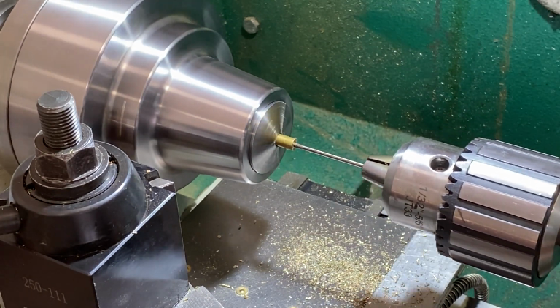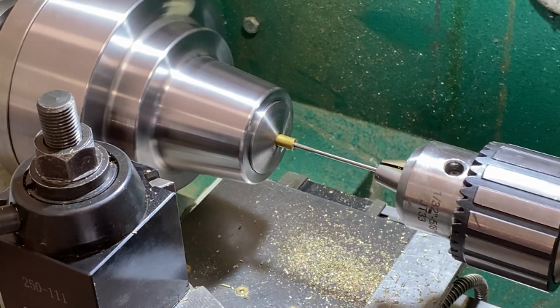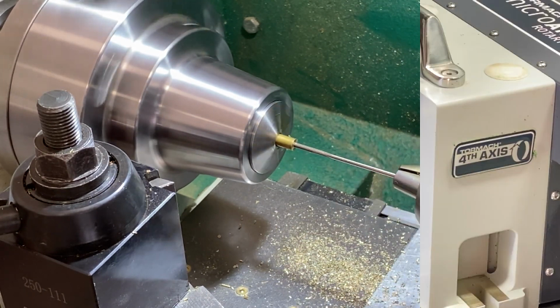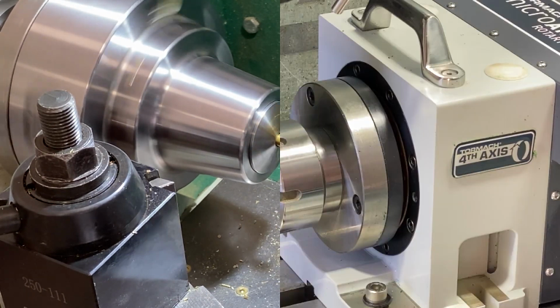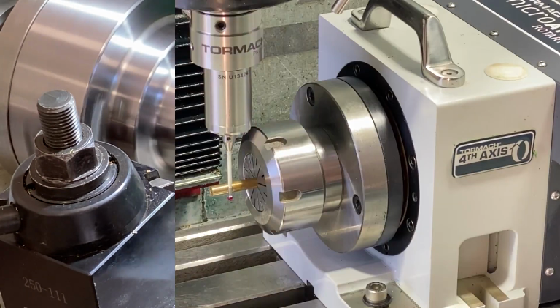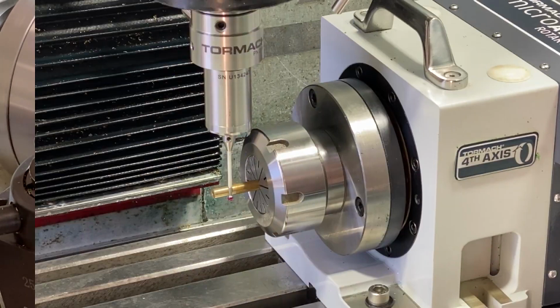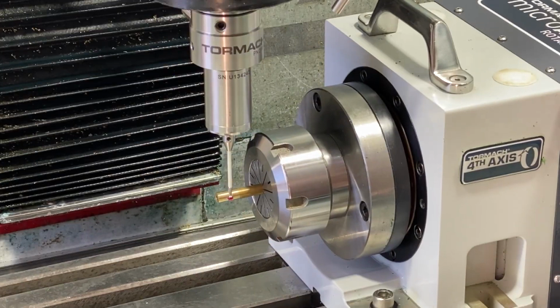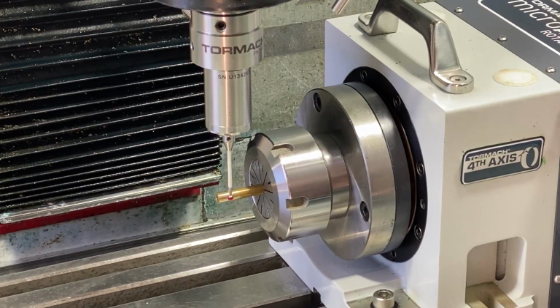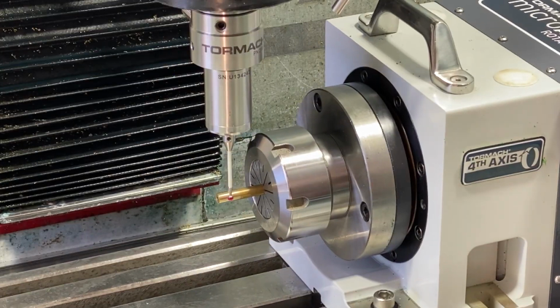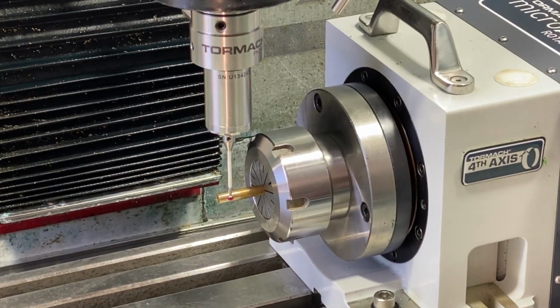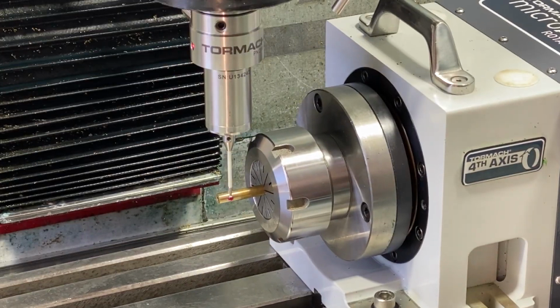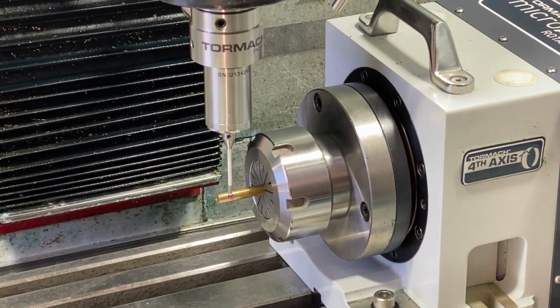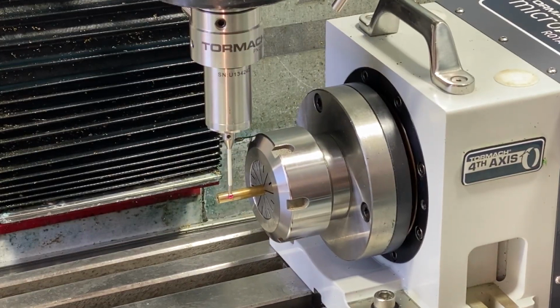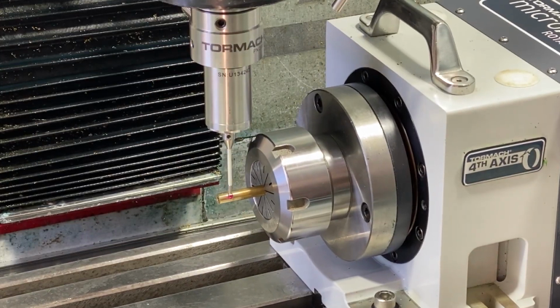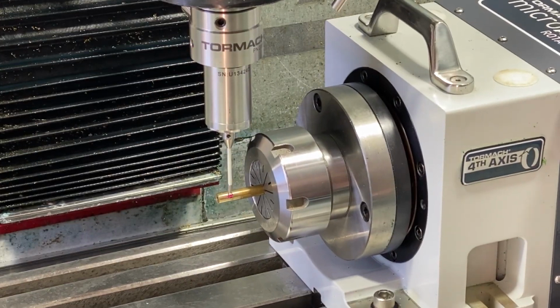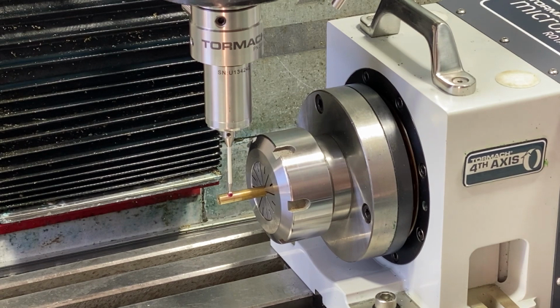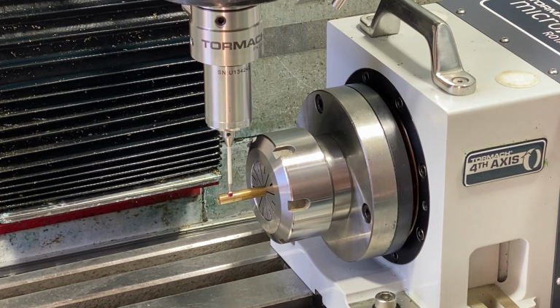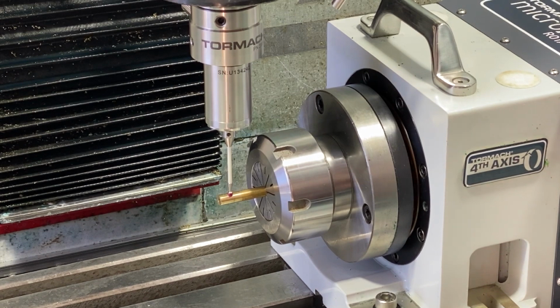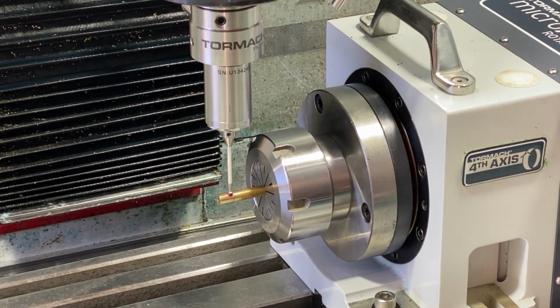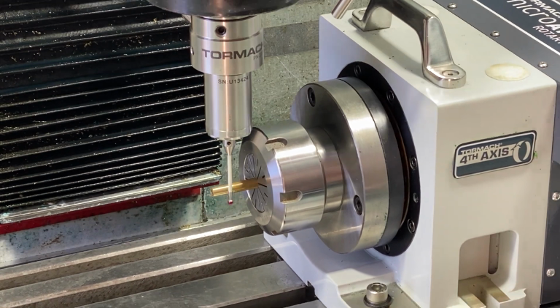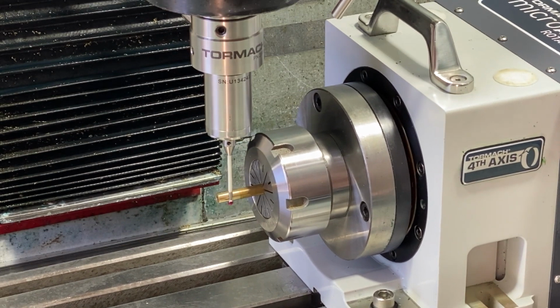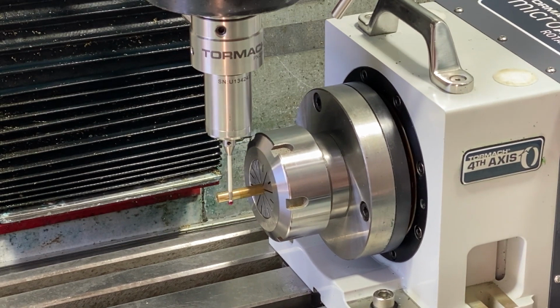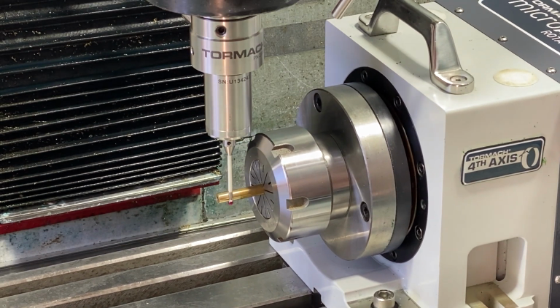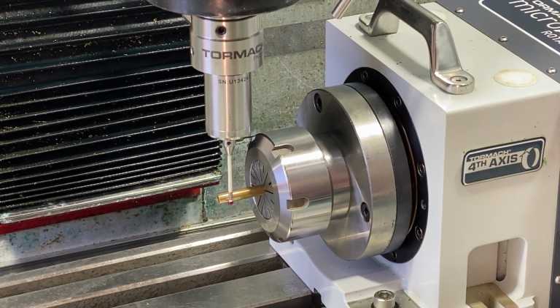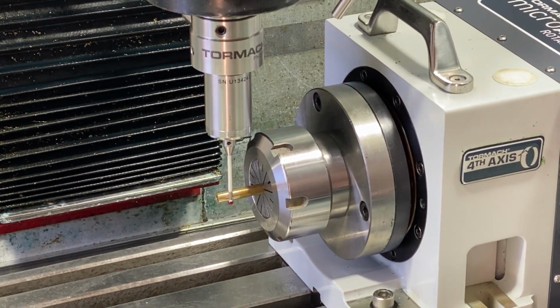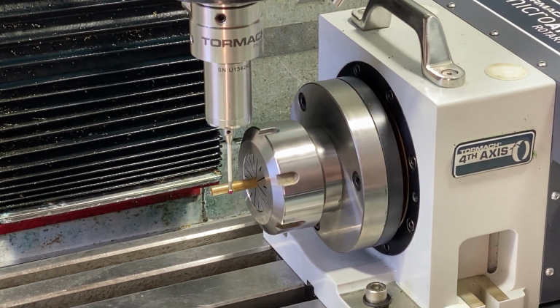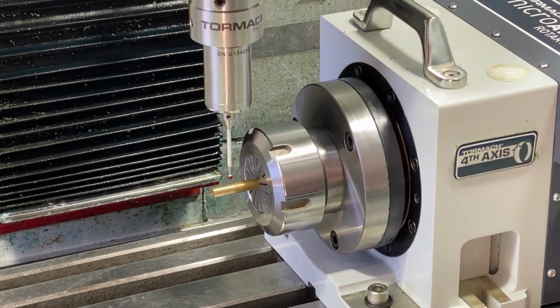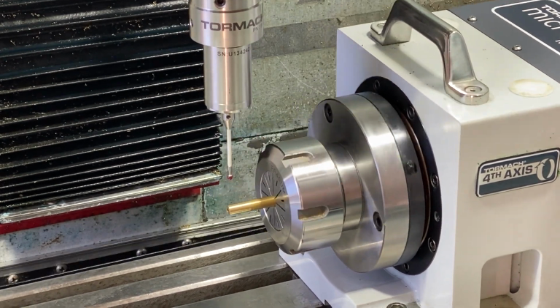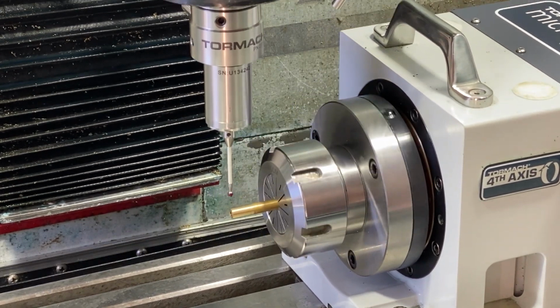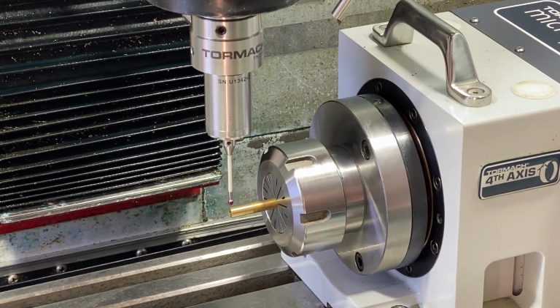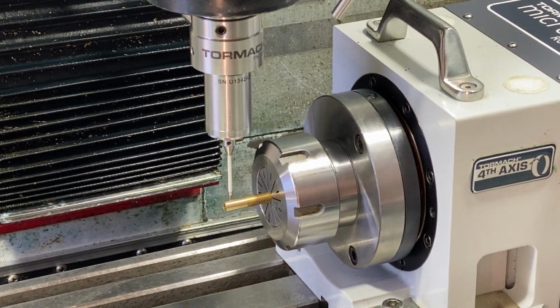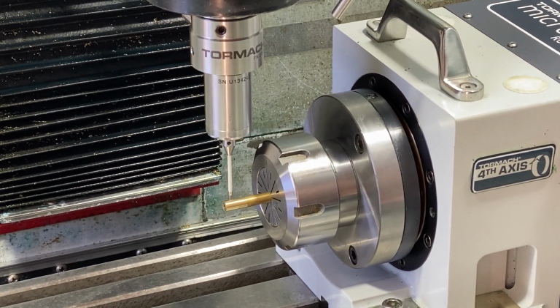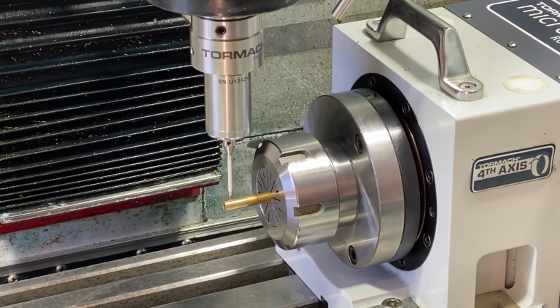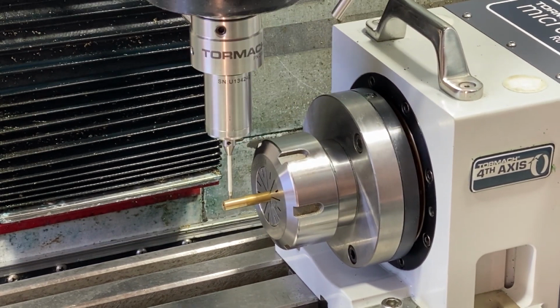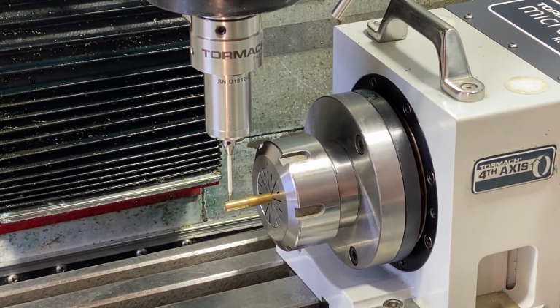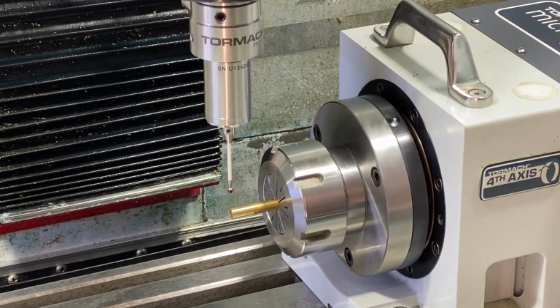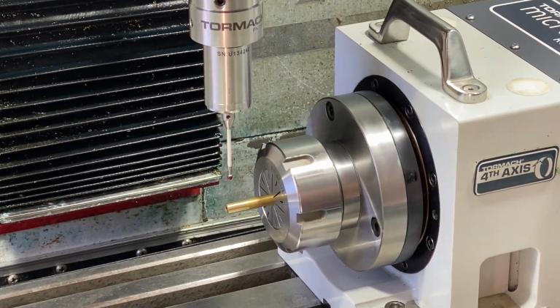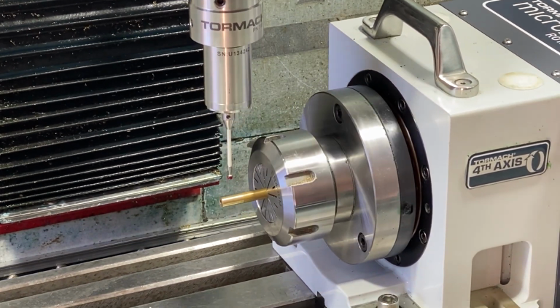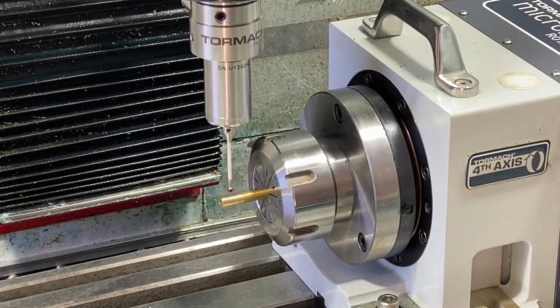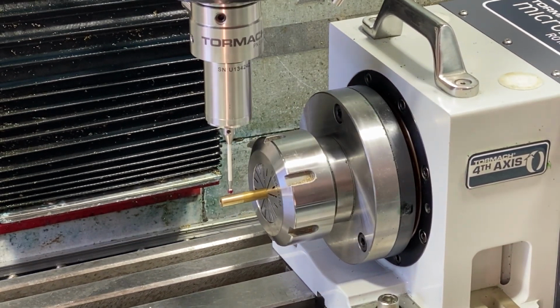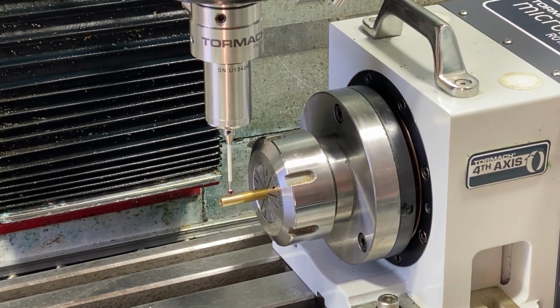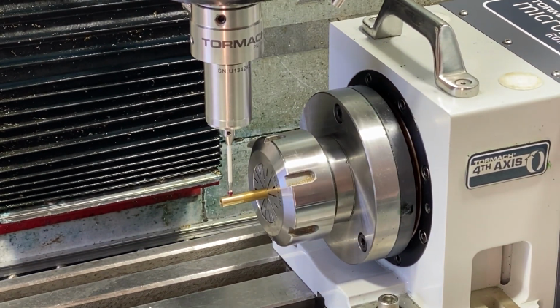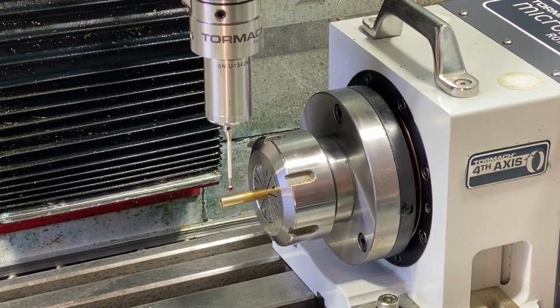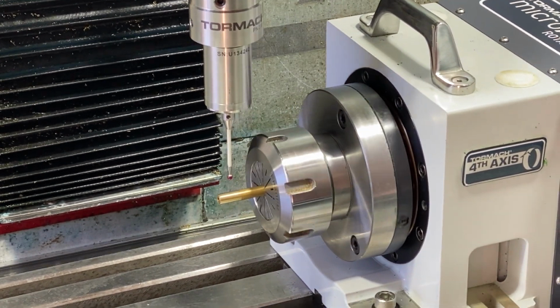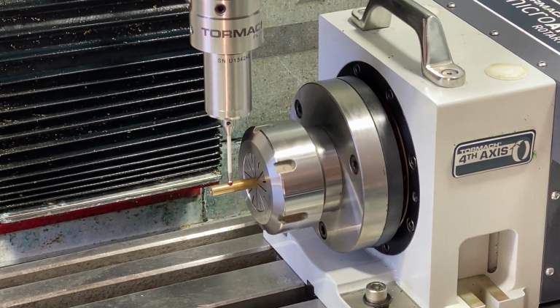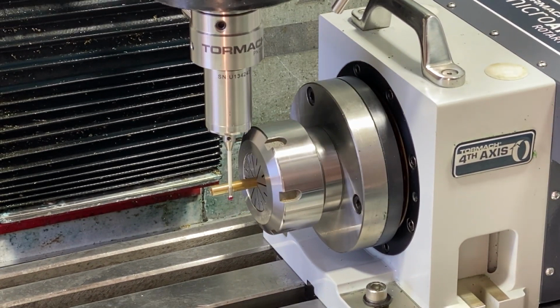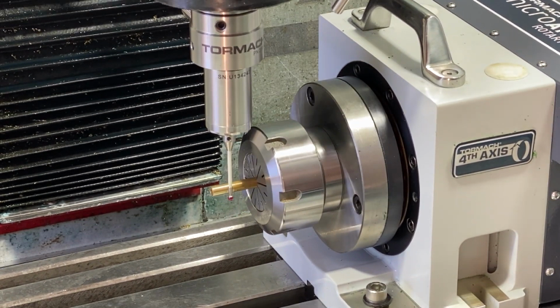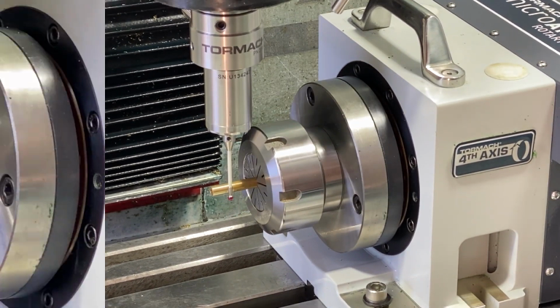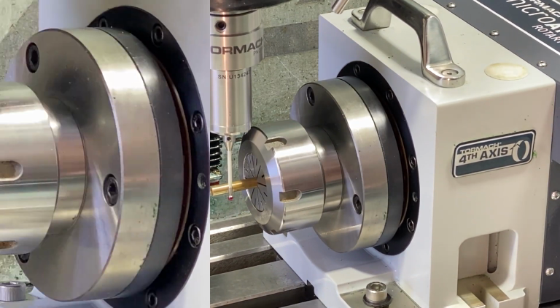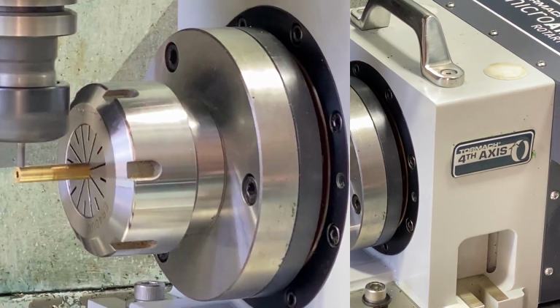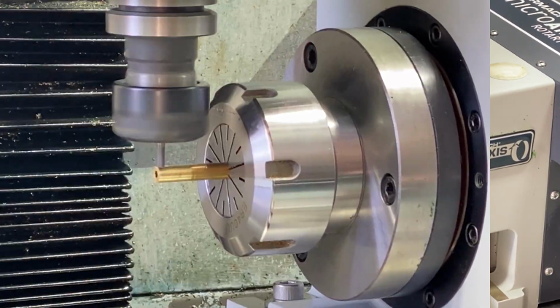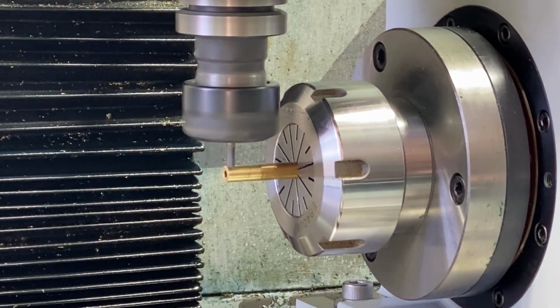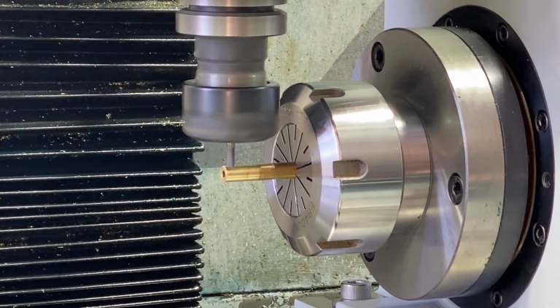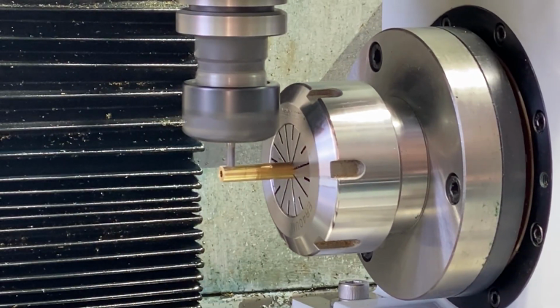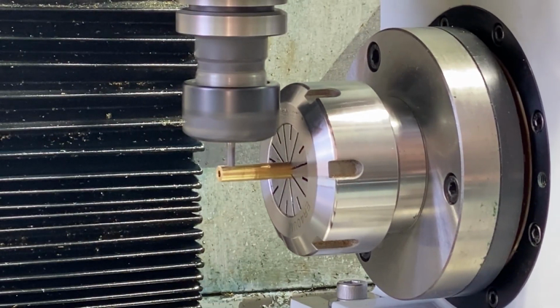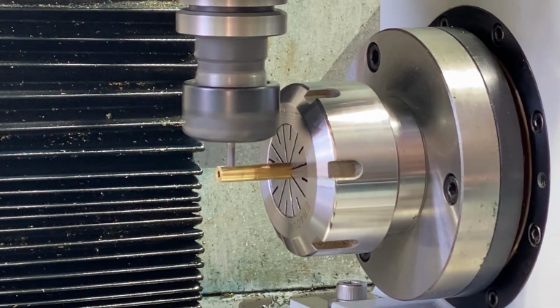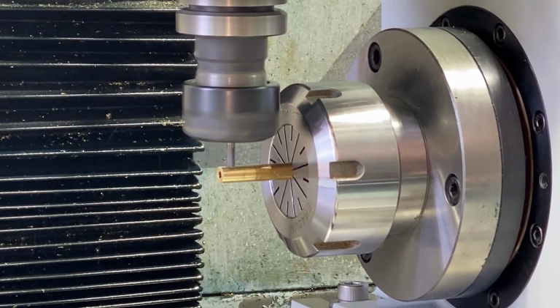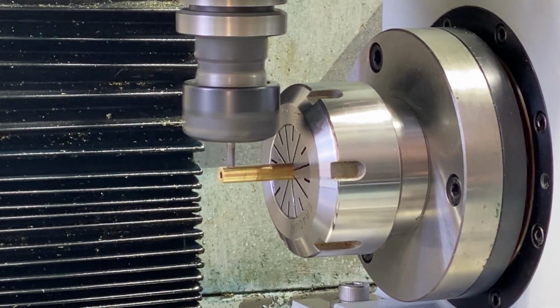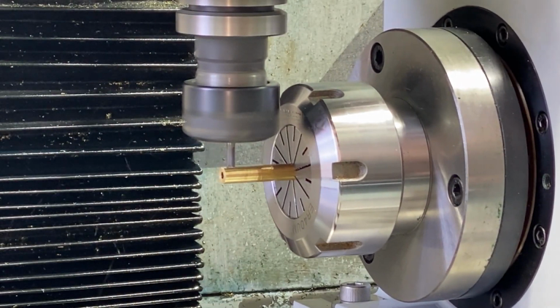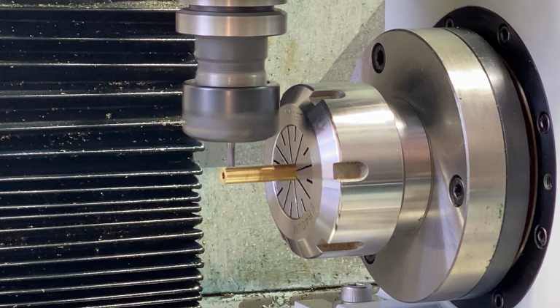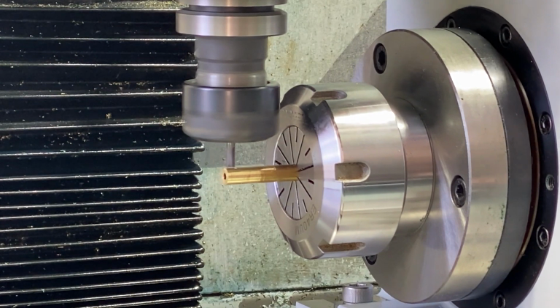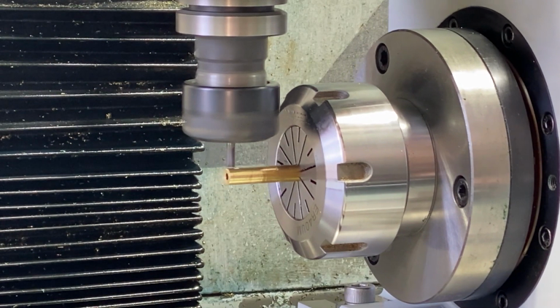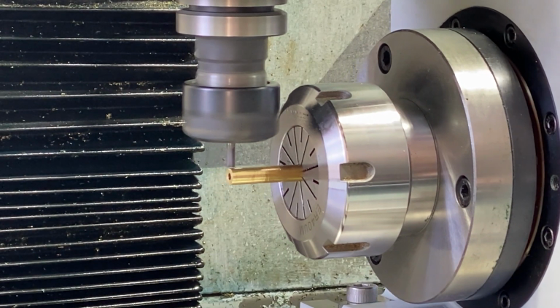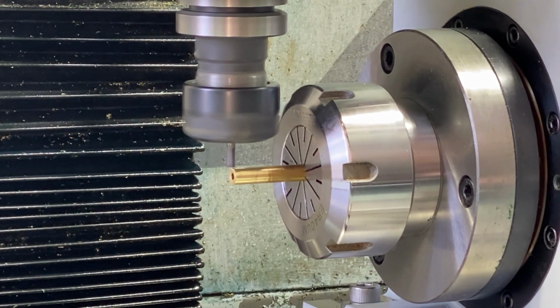Next, I put this on the mill, find the center of the shaft, and then go through and cut all the flats.